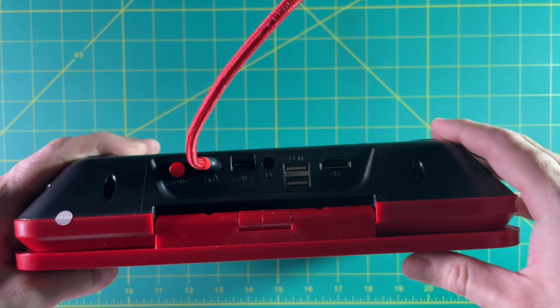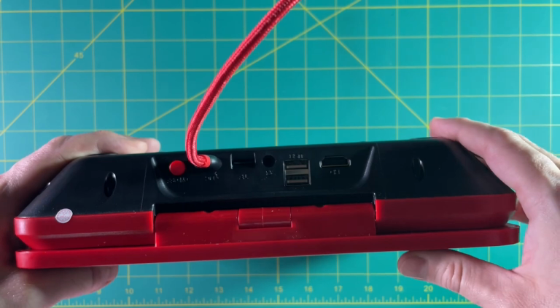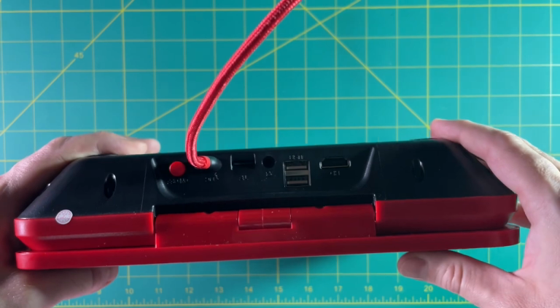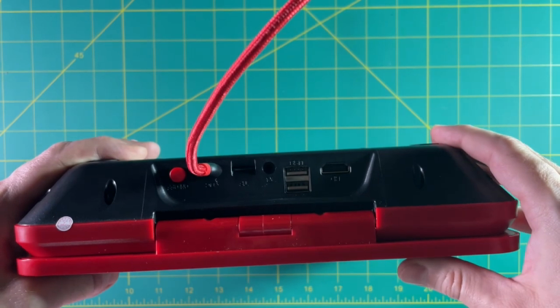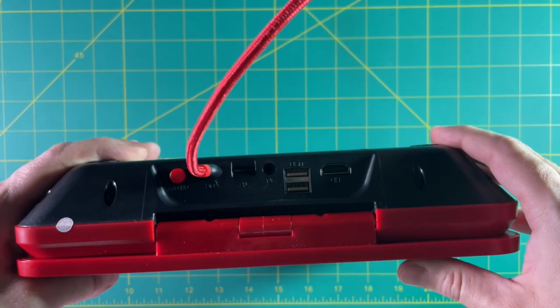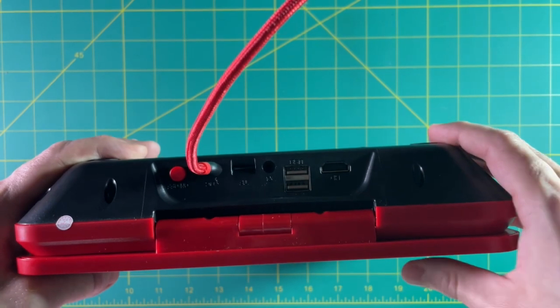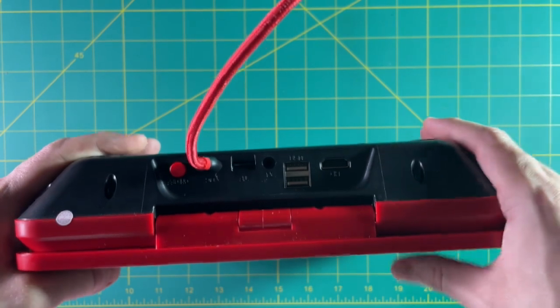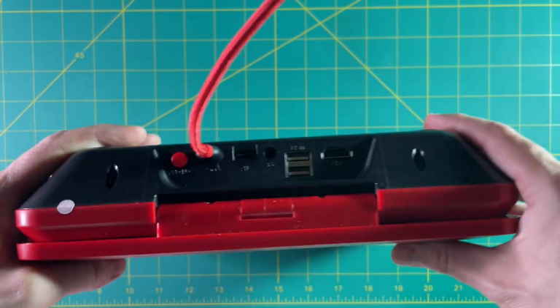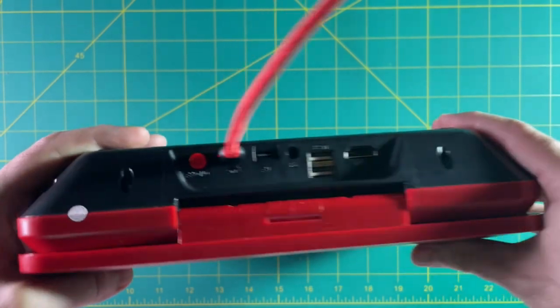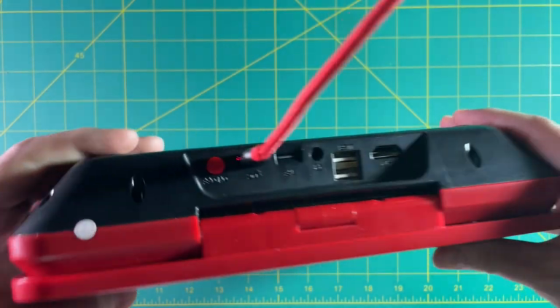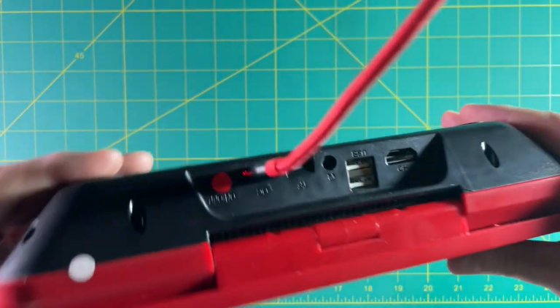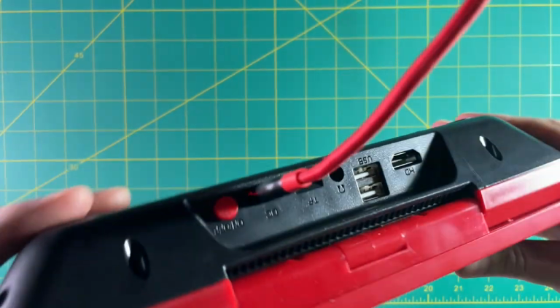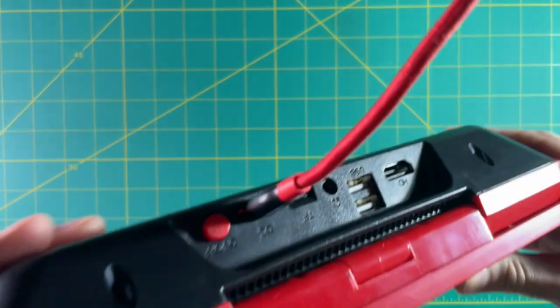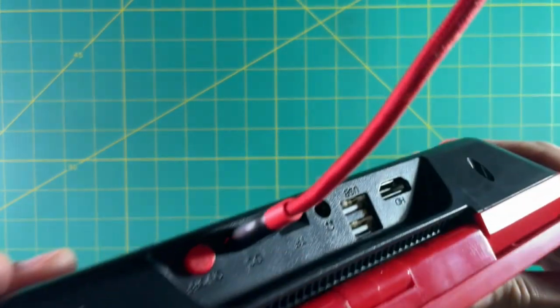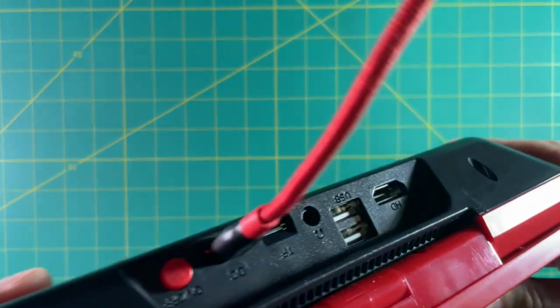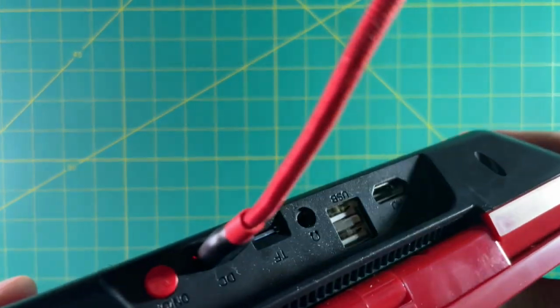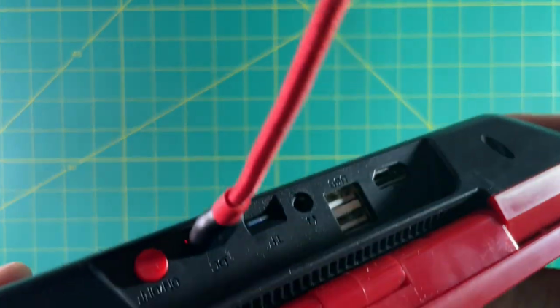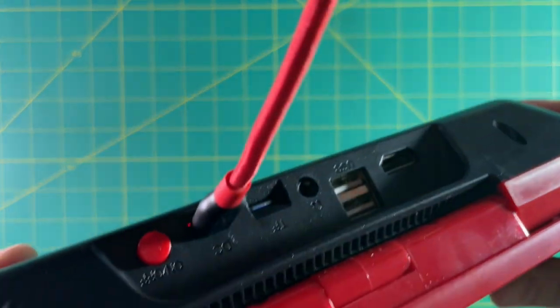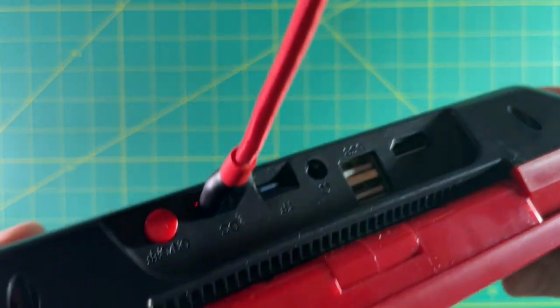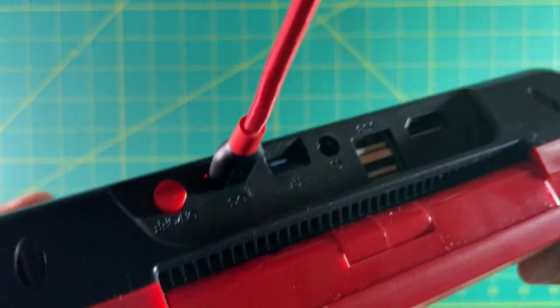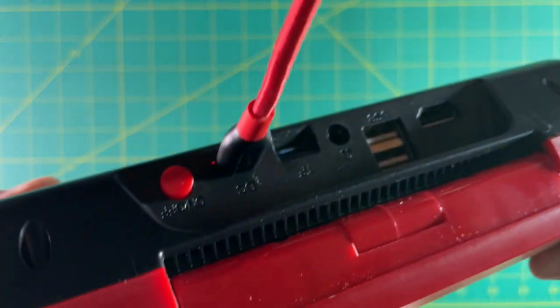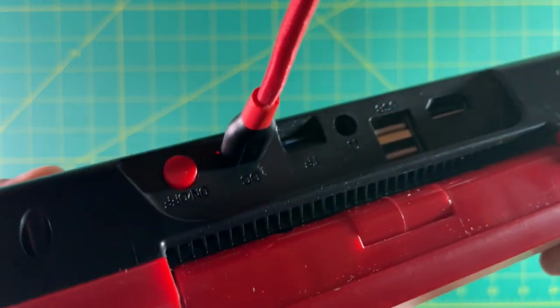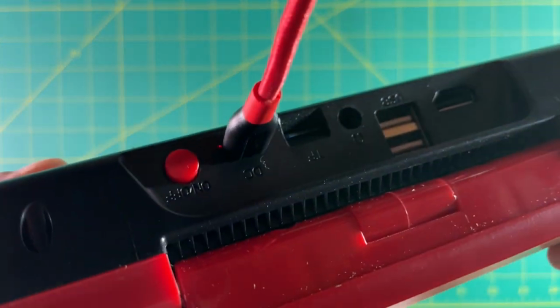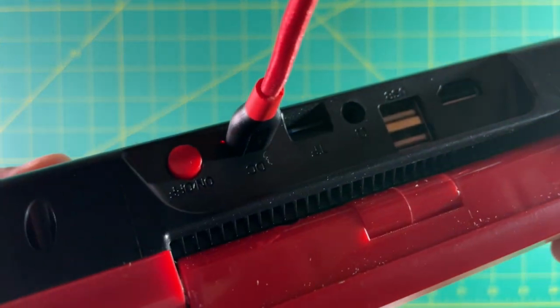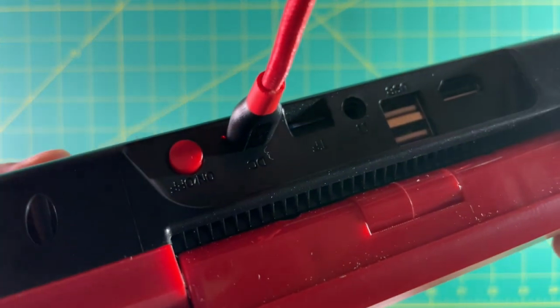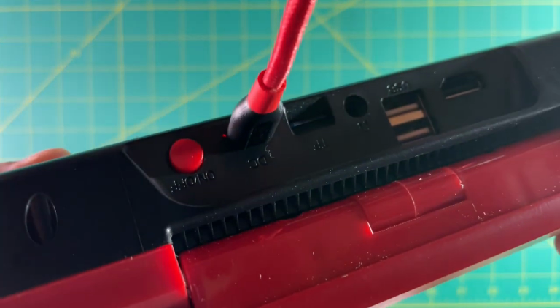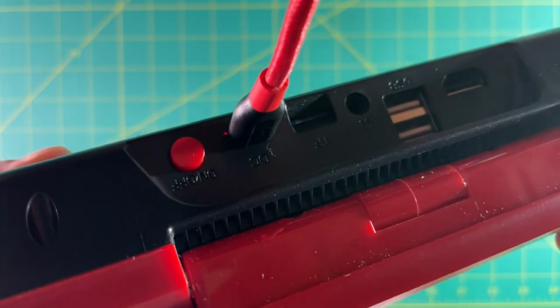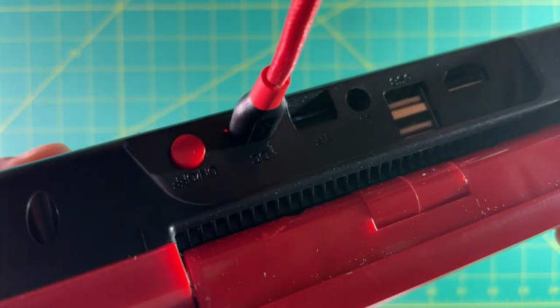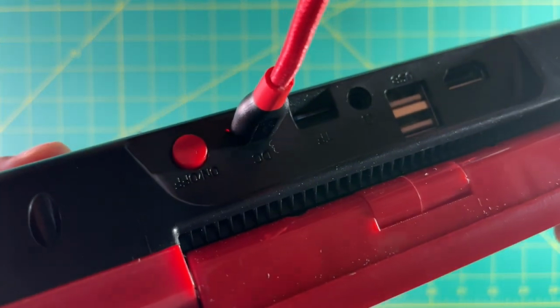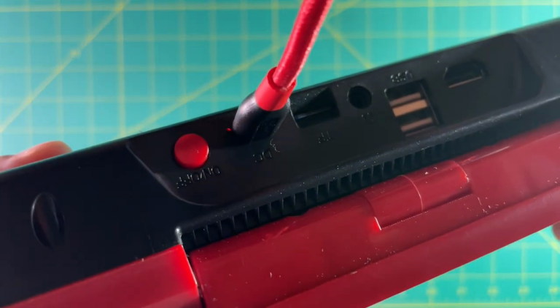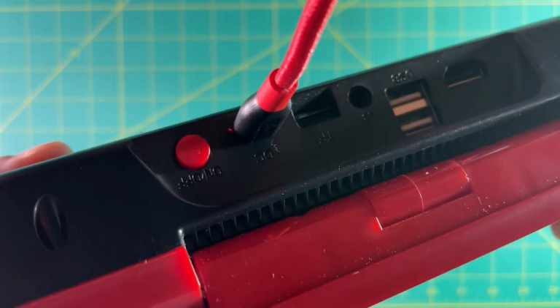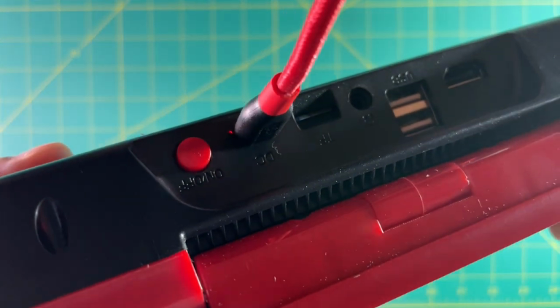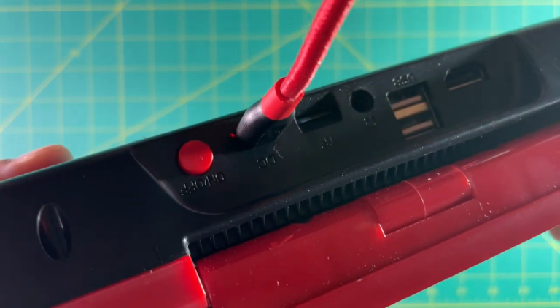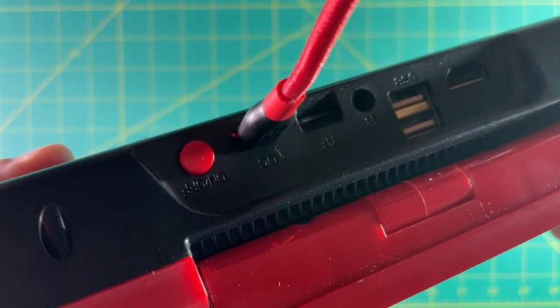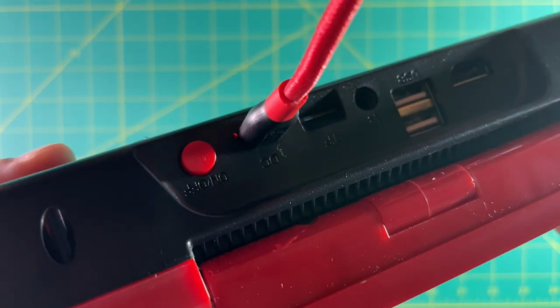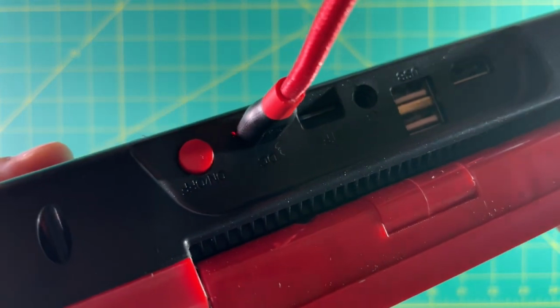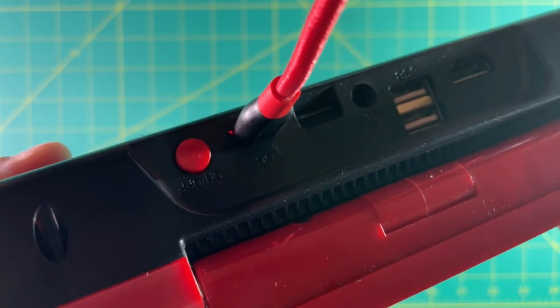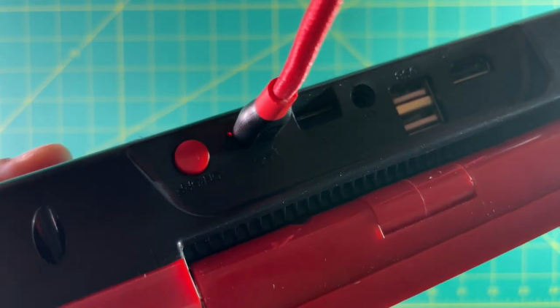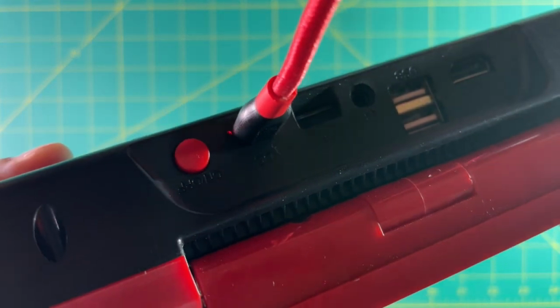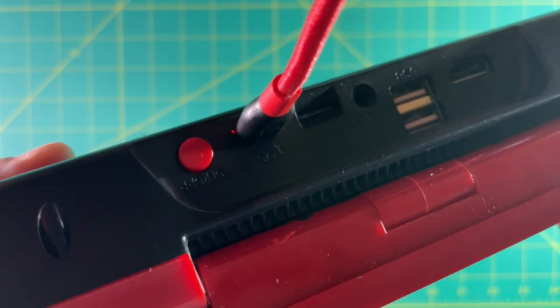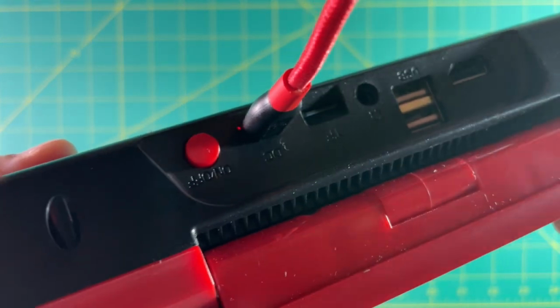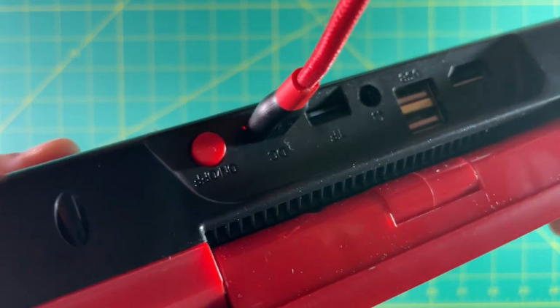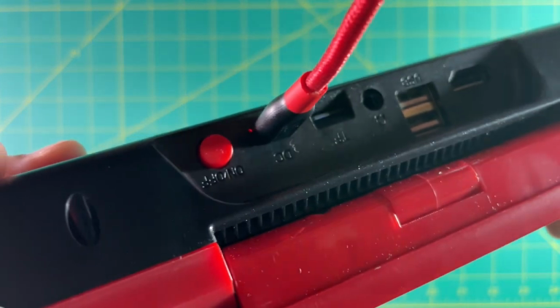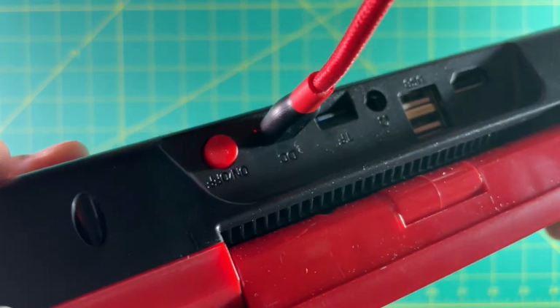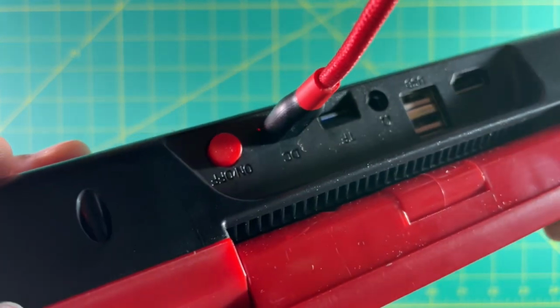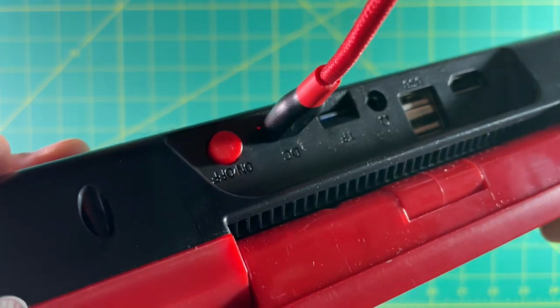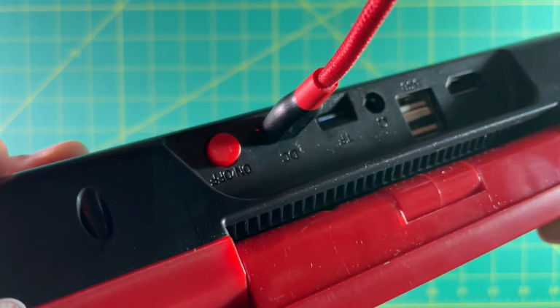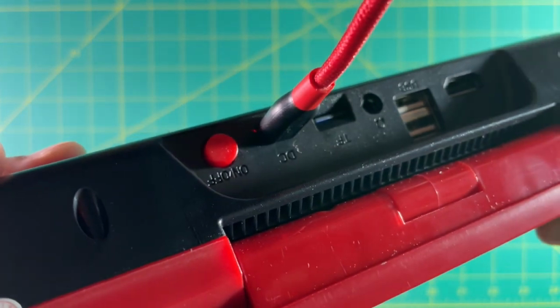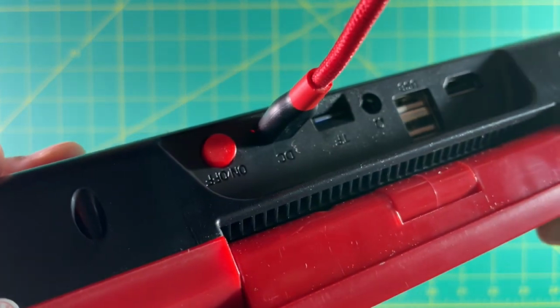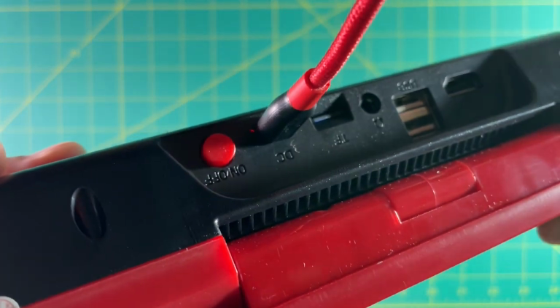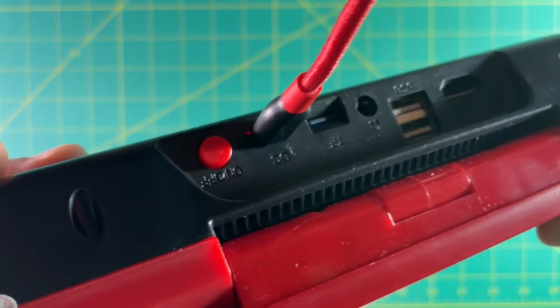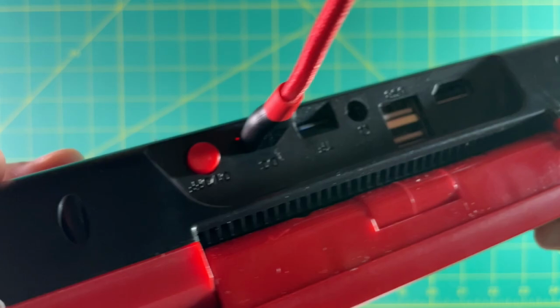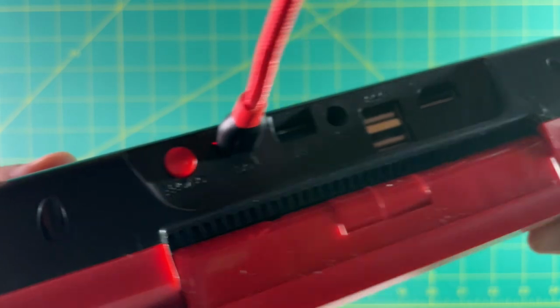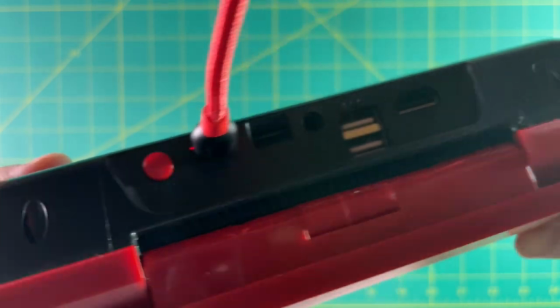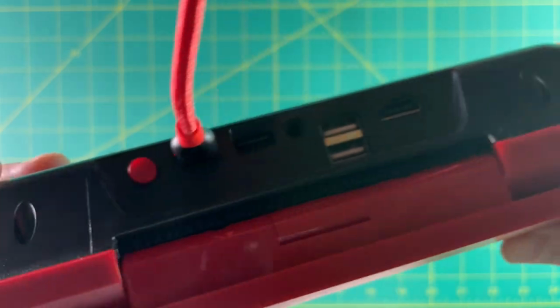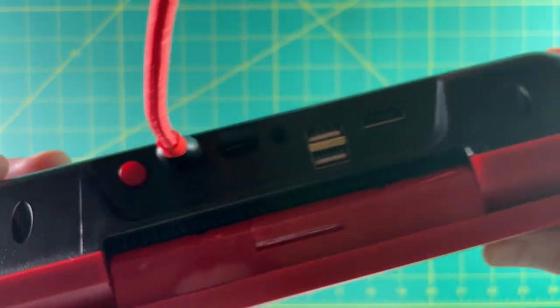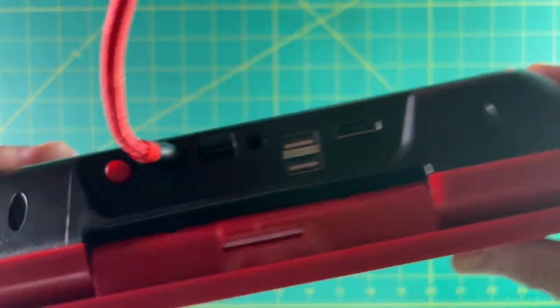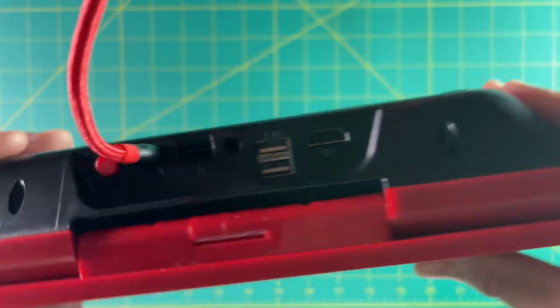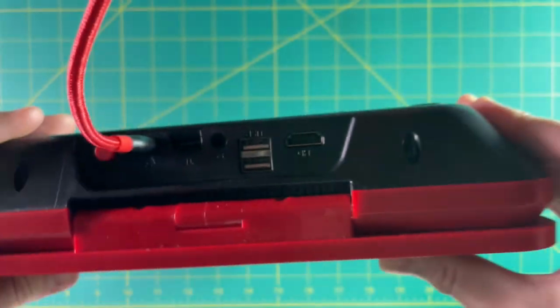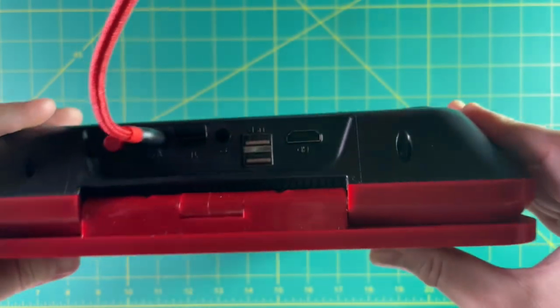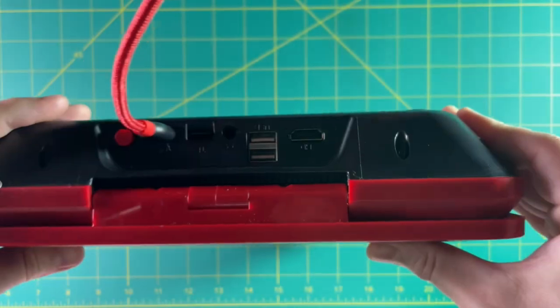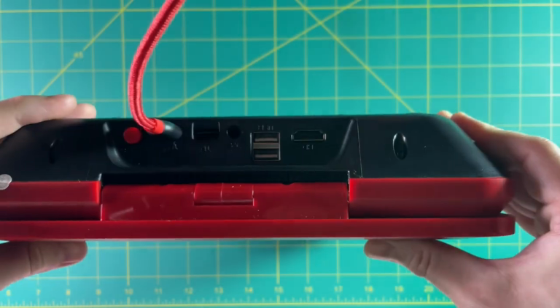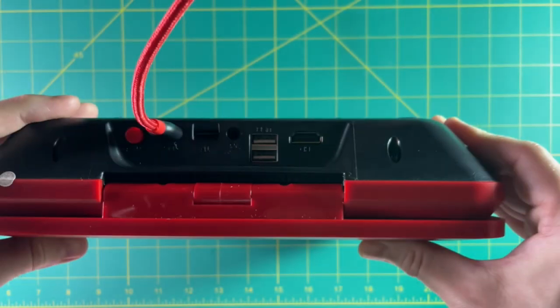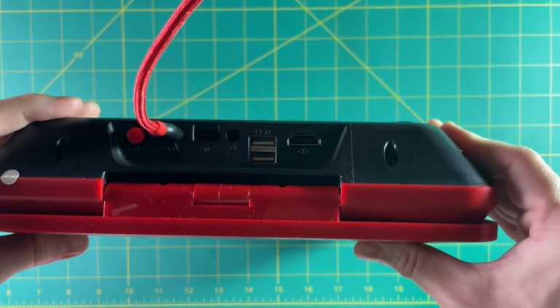Charging is really simple — just plug in a USB-C cable and it gives you a red indicator light when charging, which turns off when it's done.